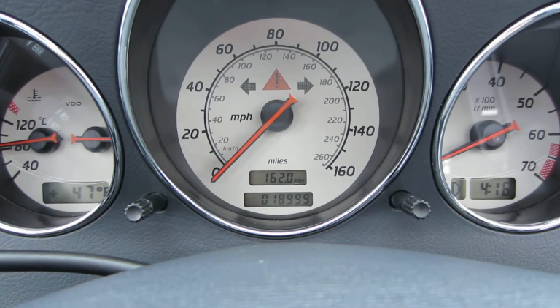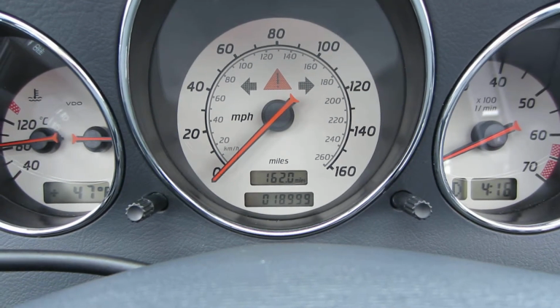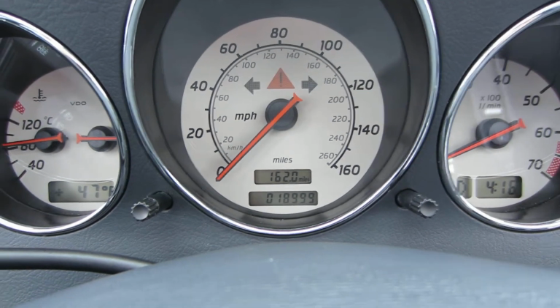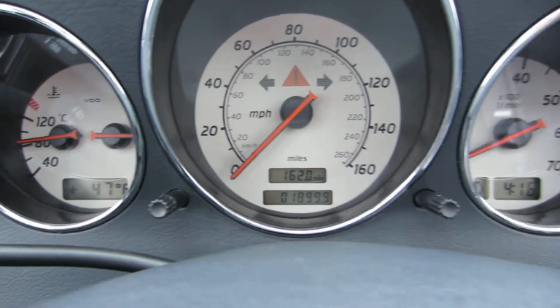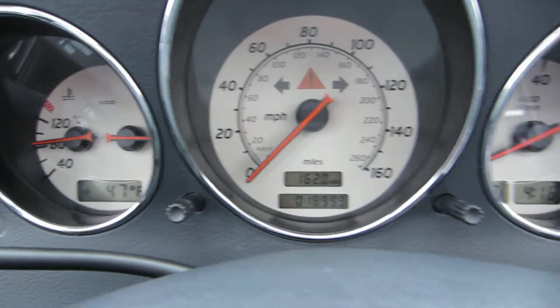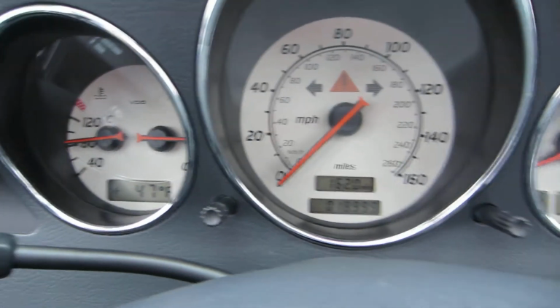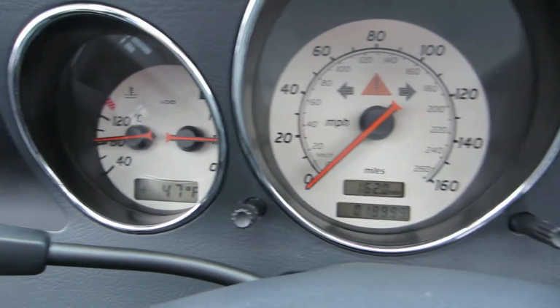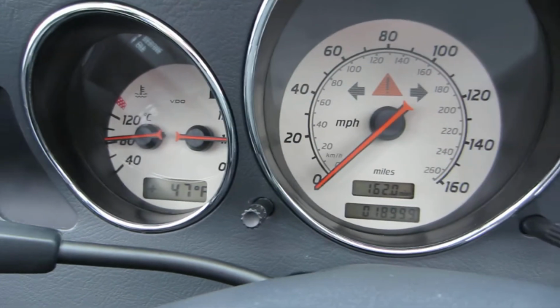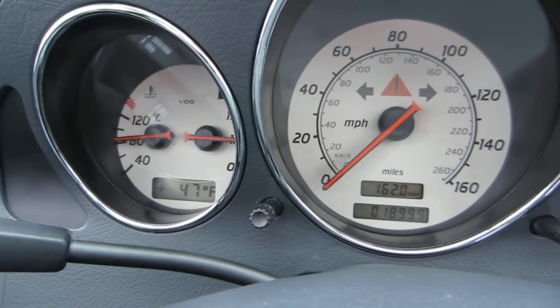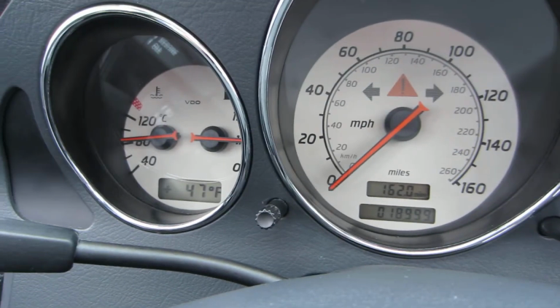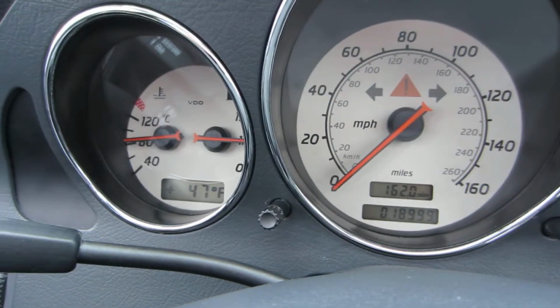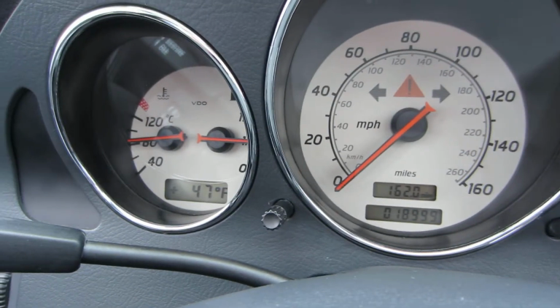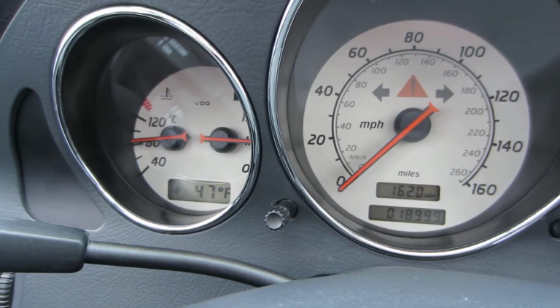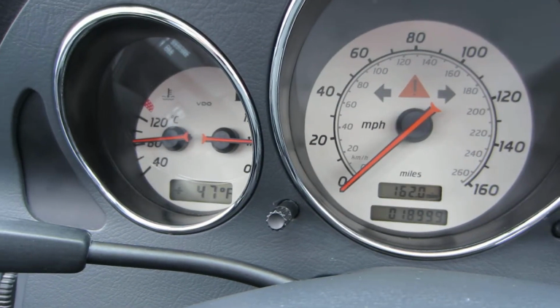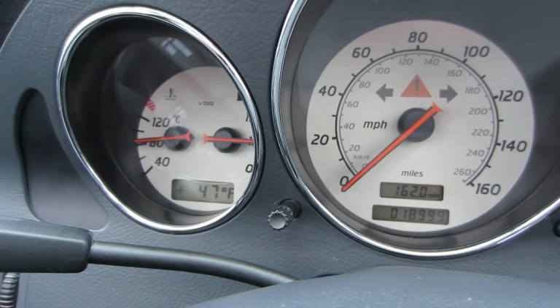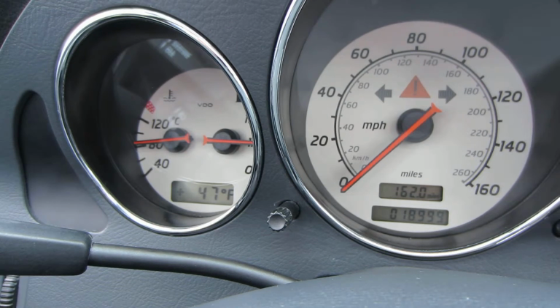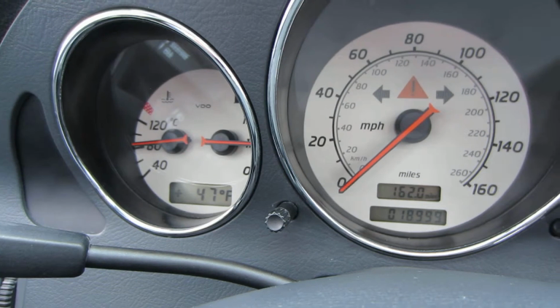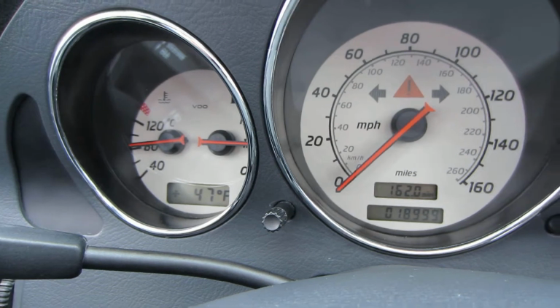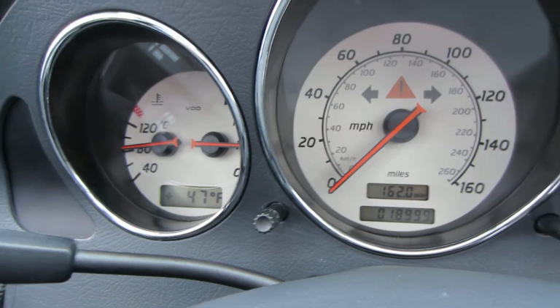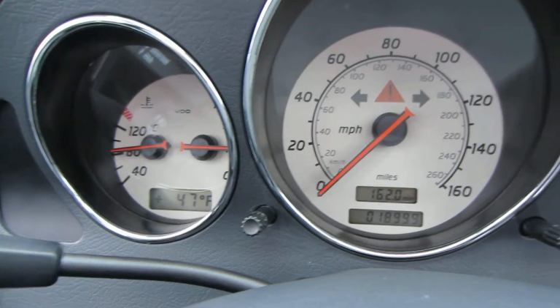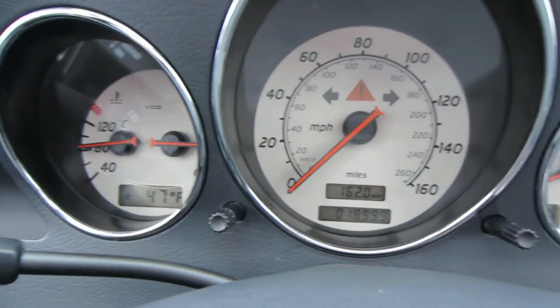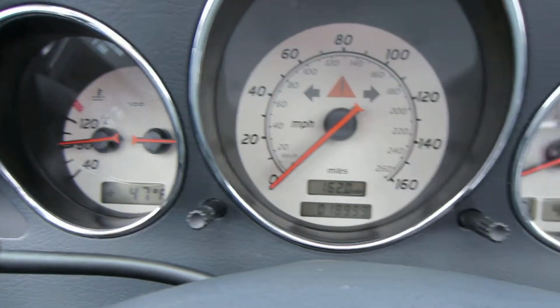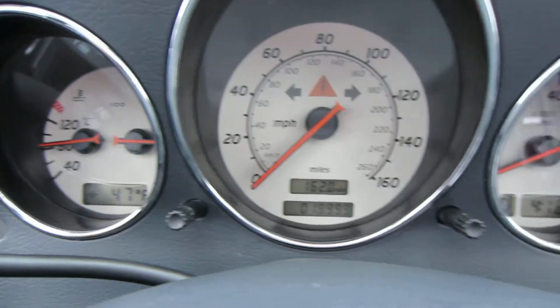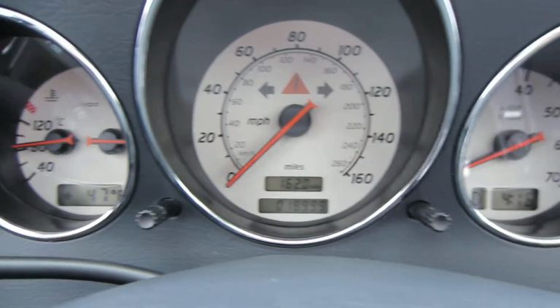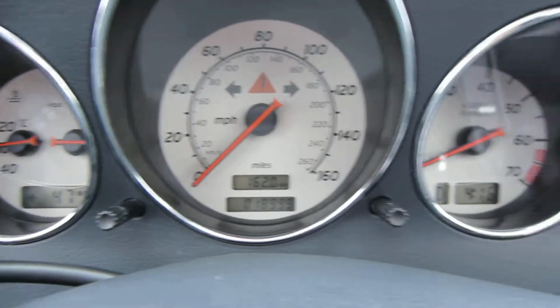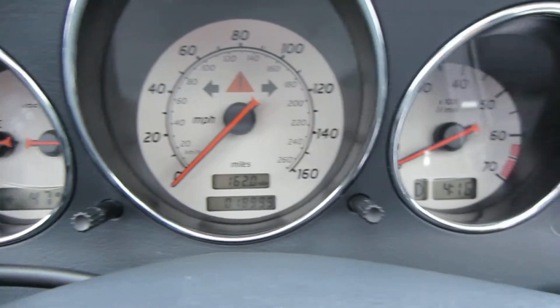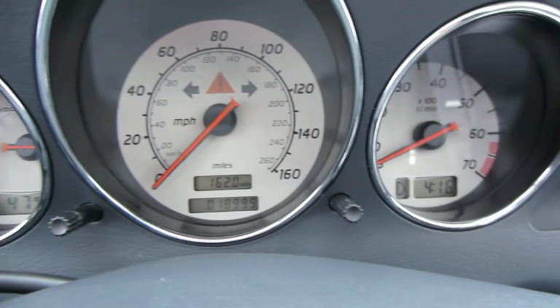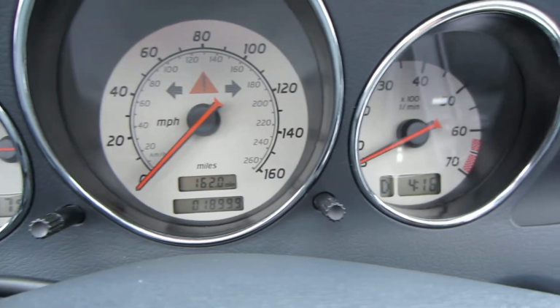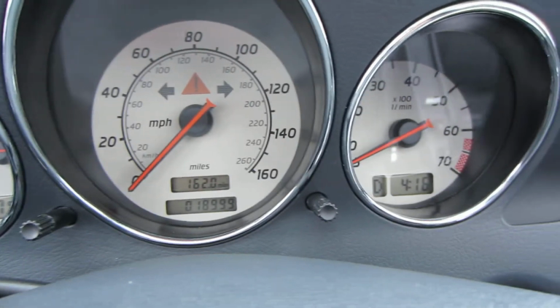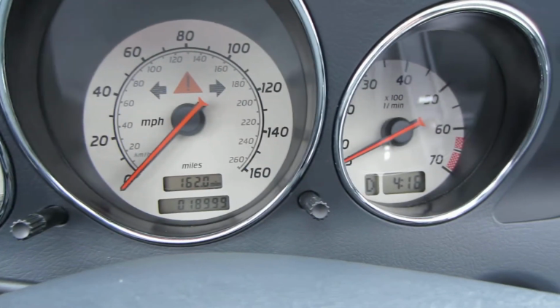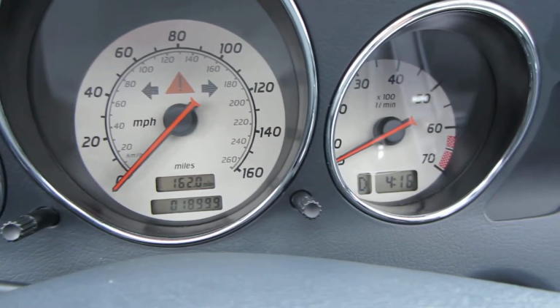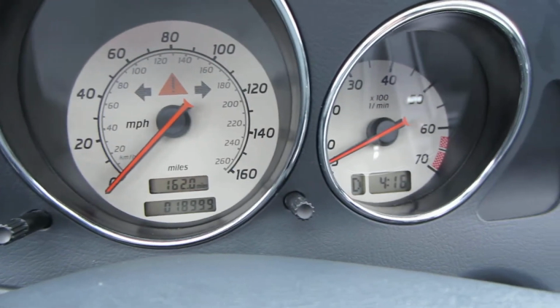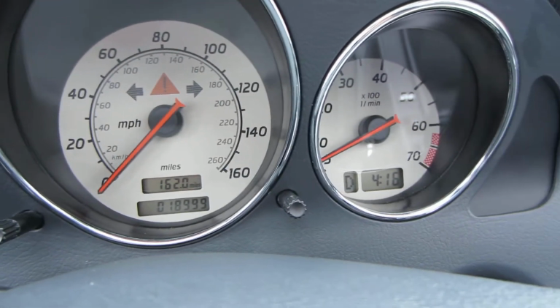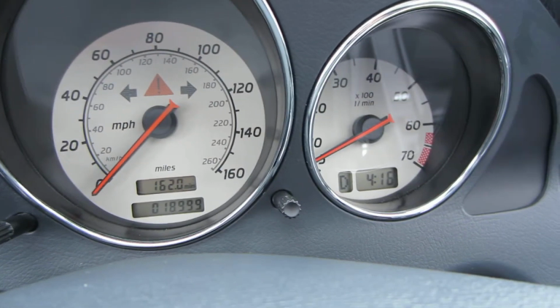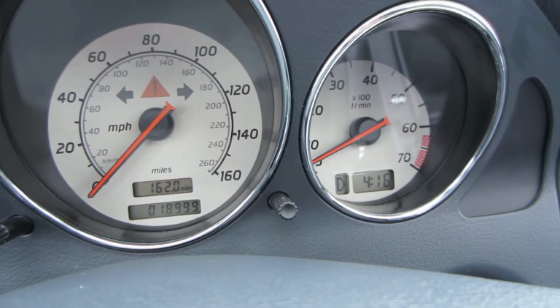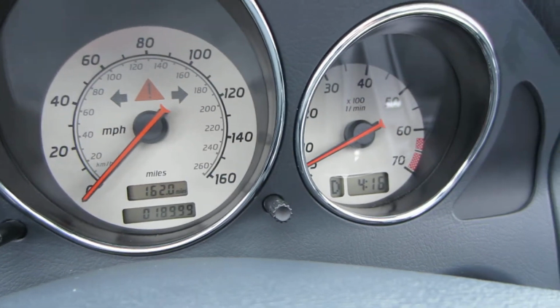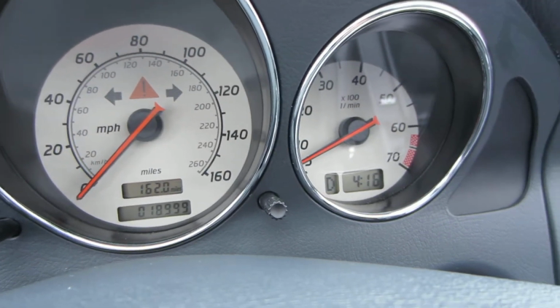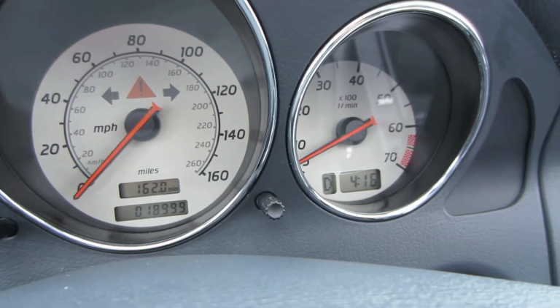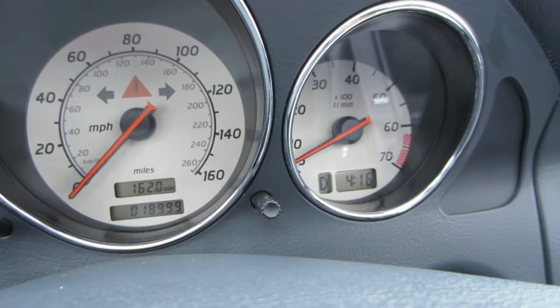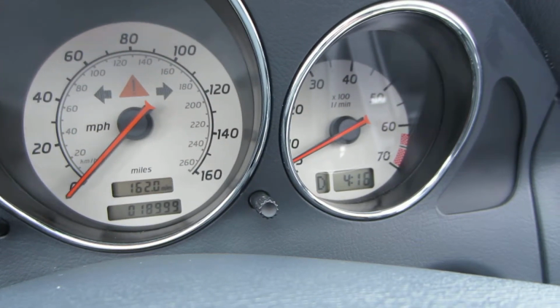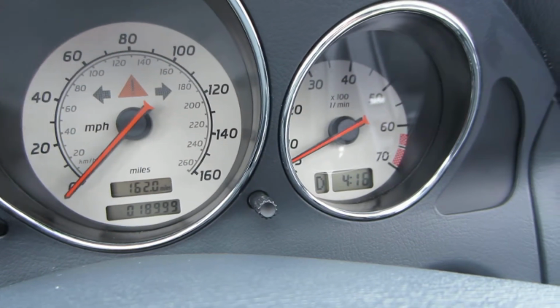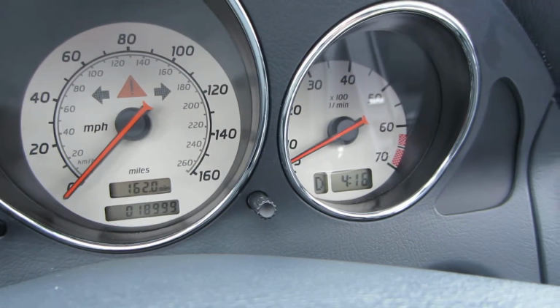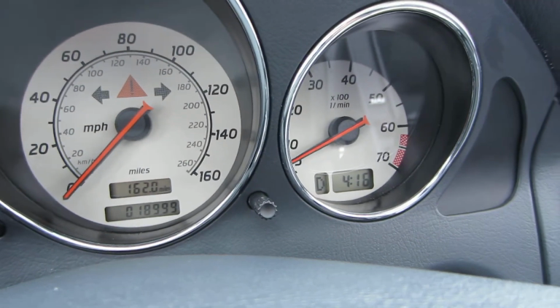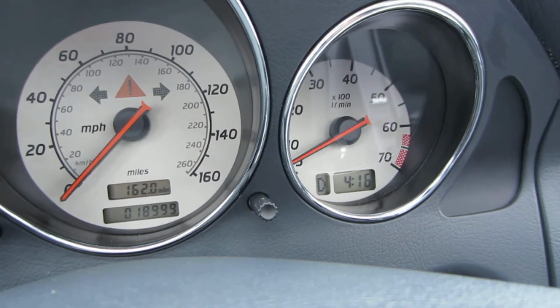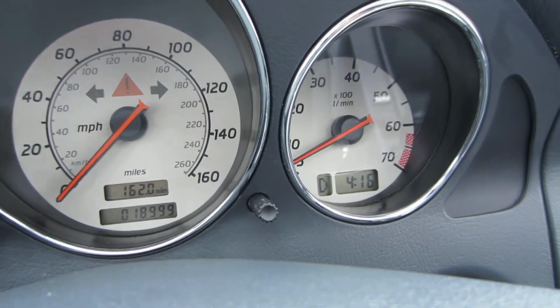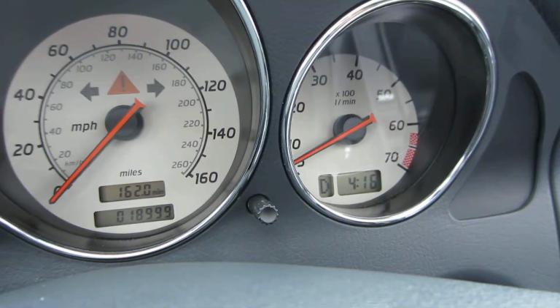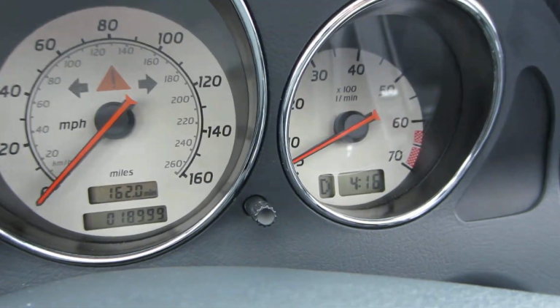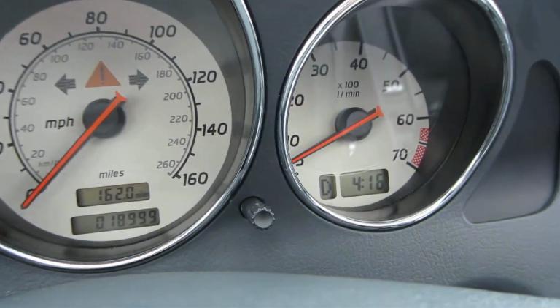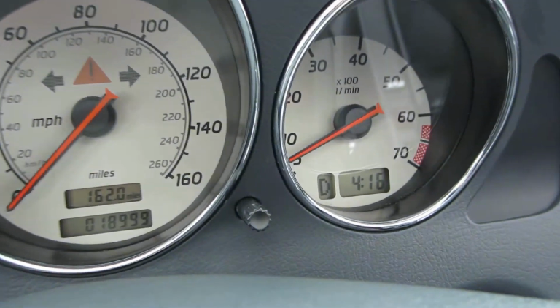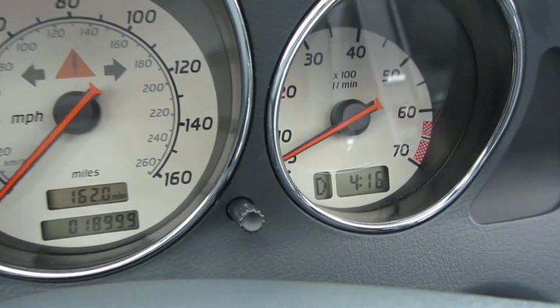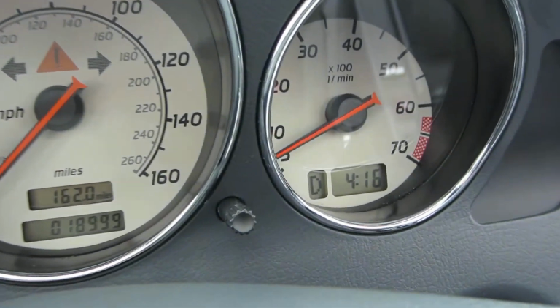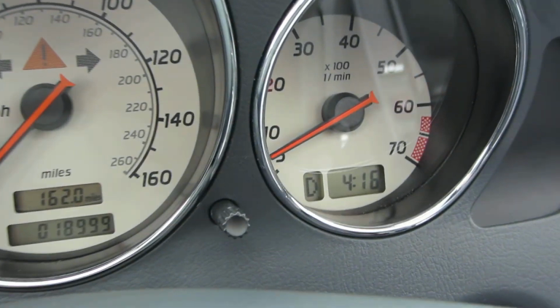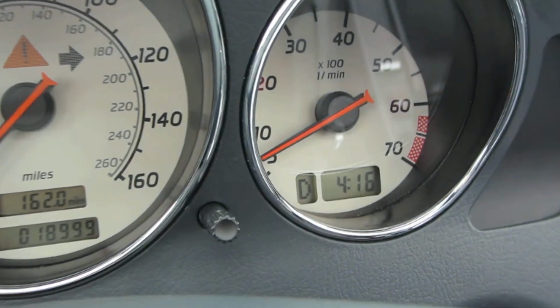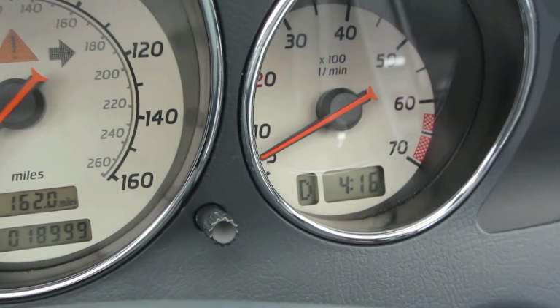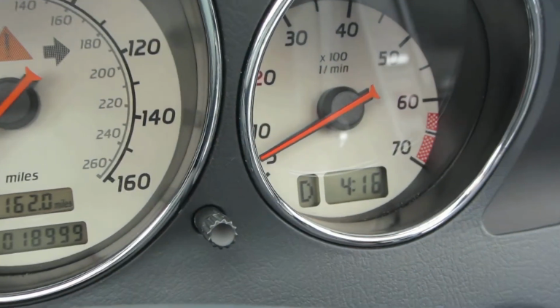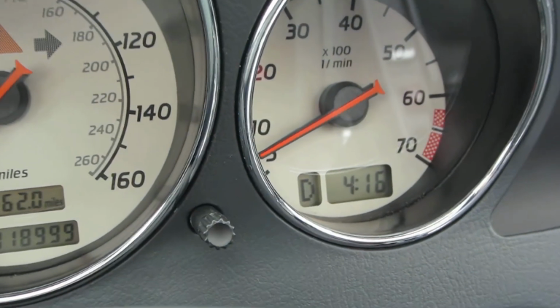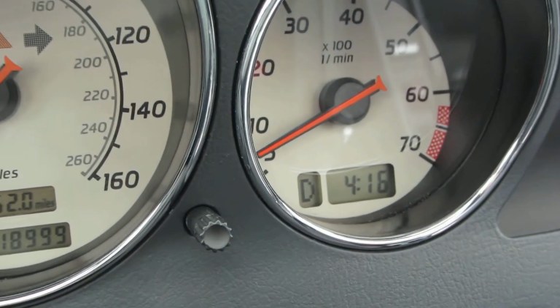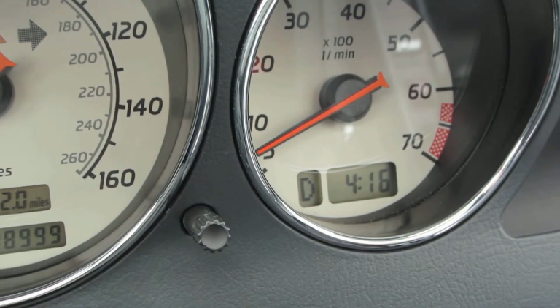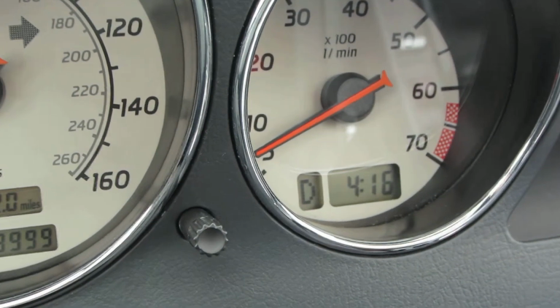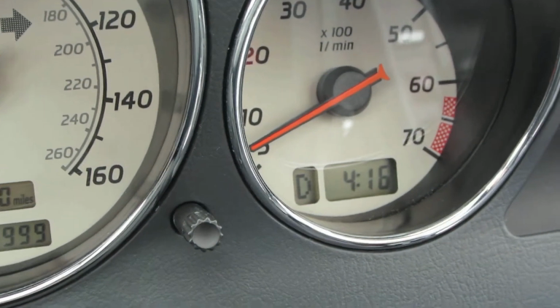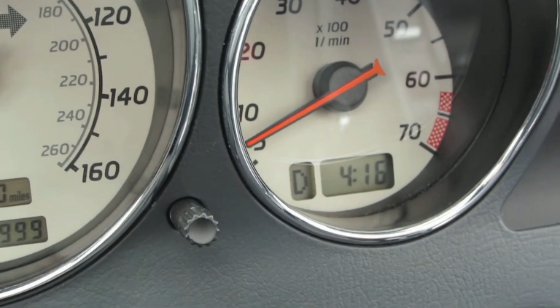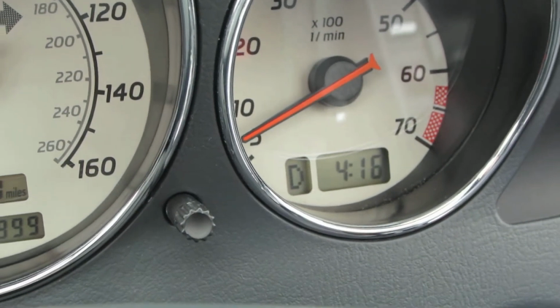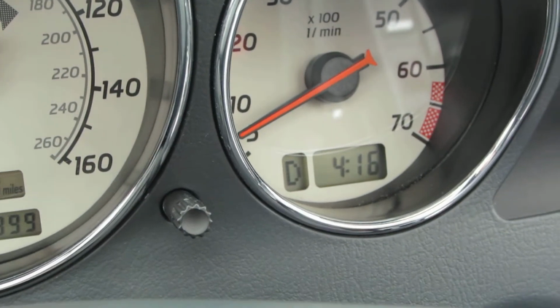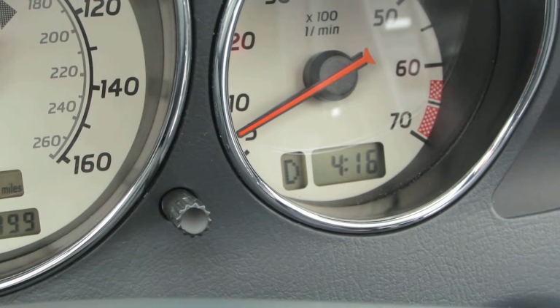You got your temperature gauge and your time.